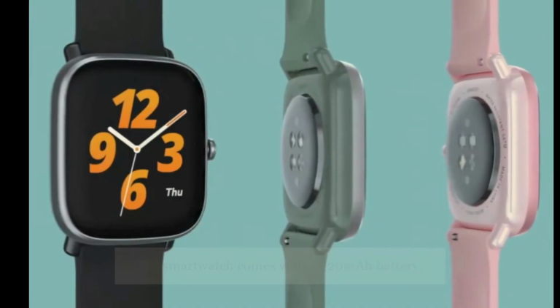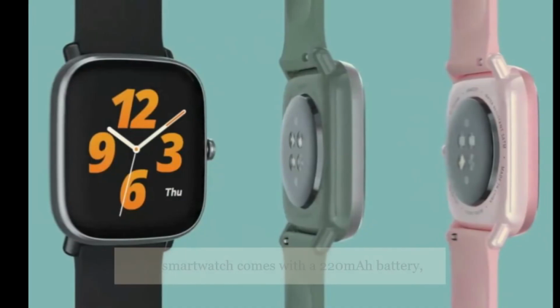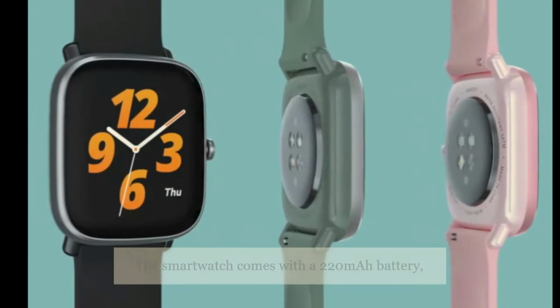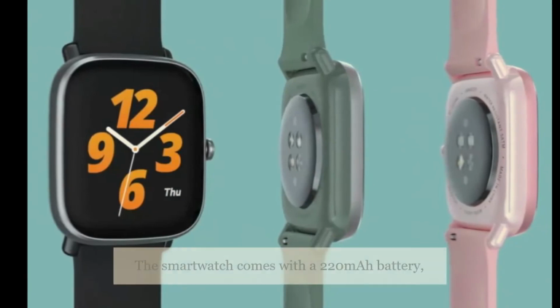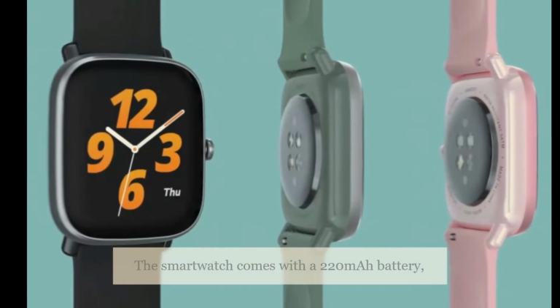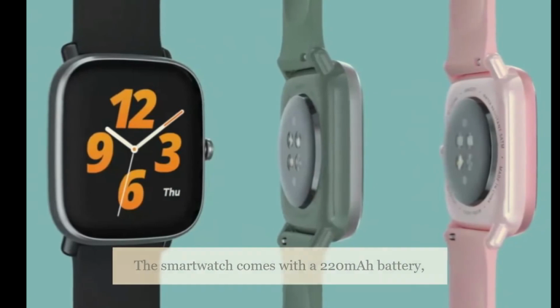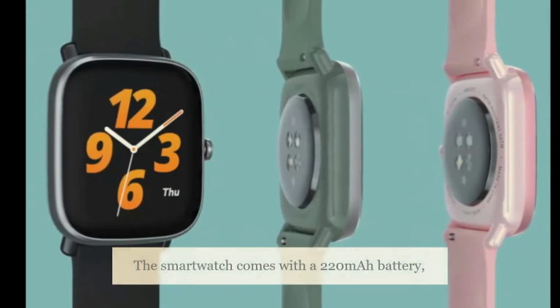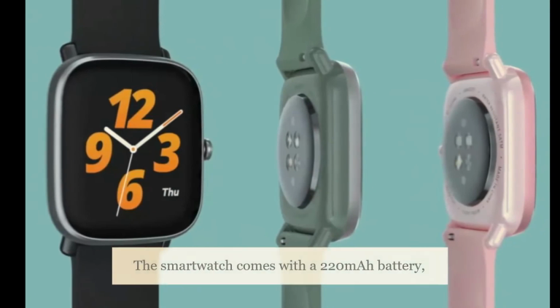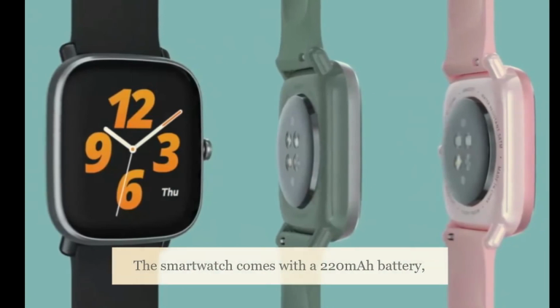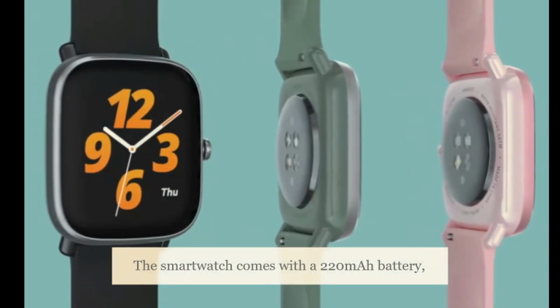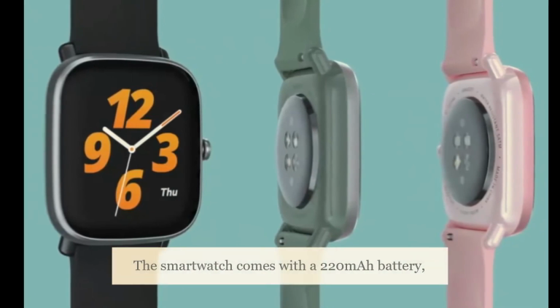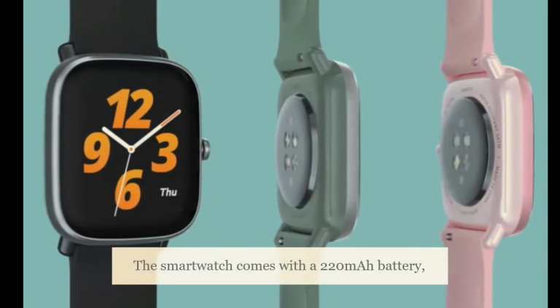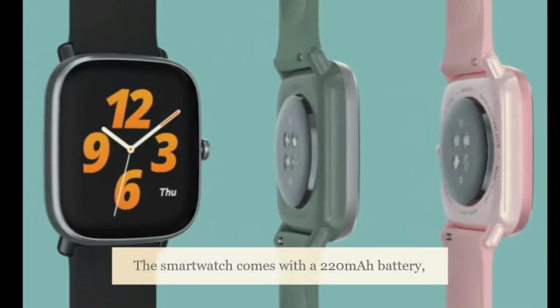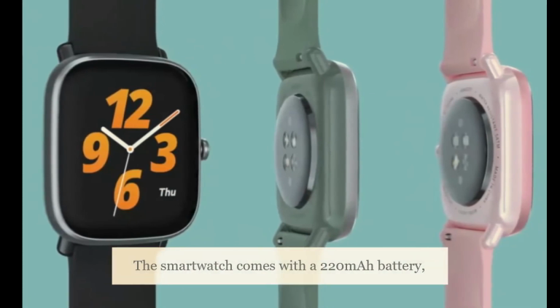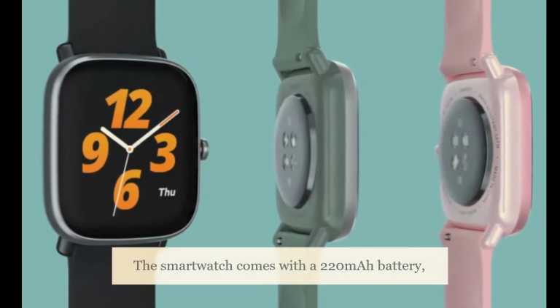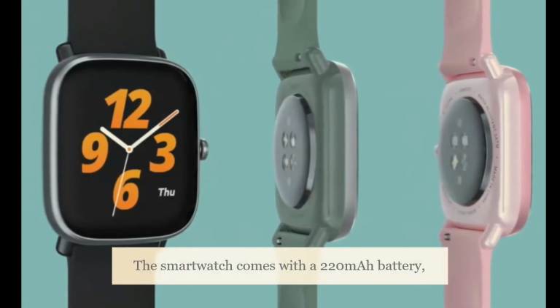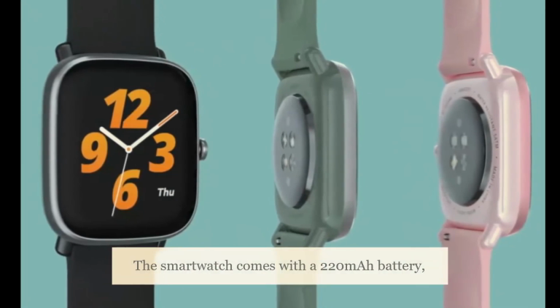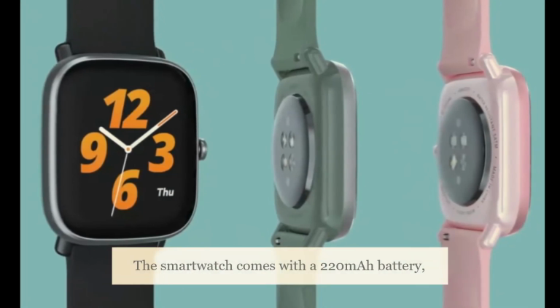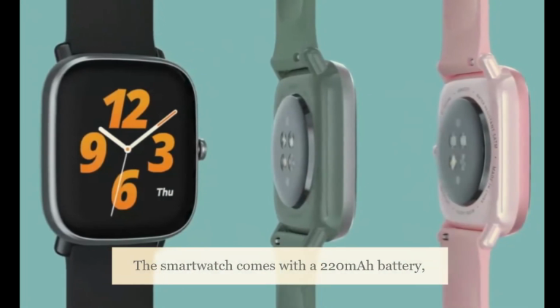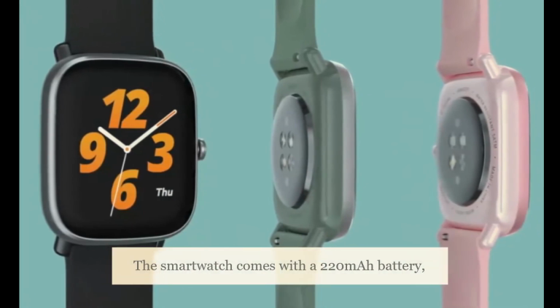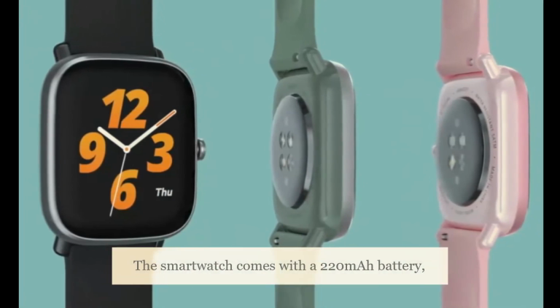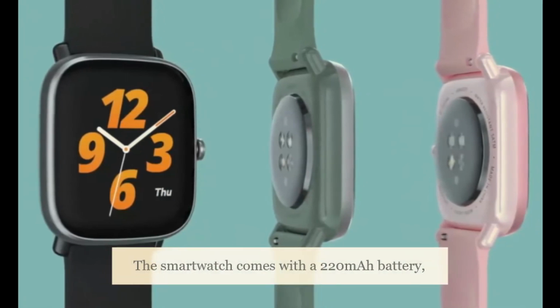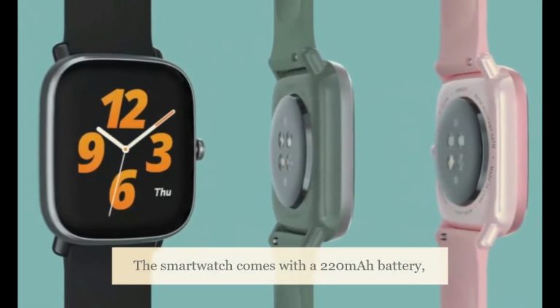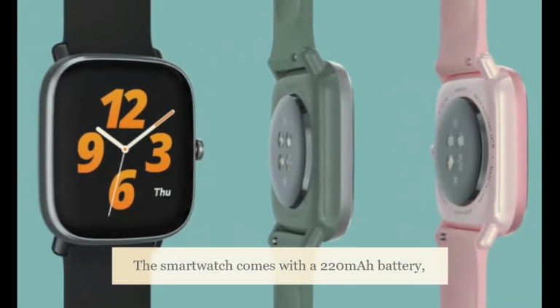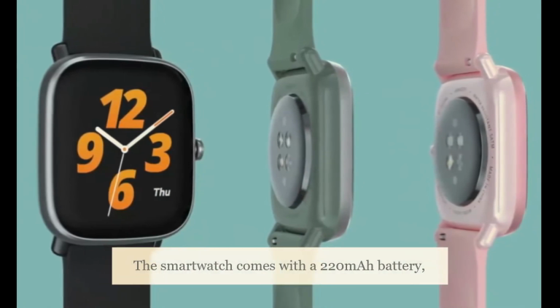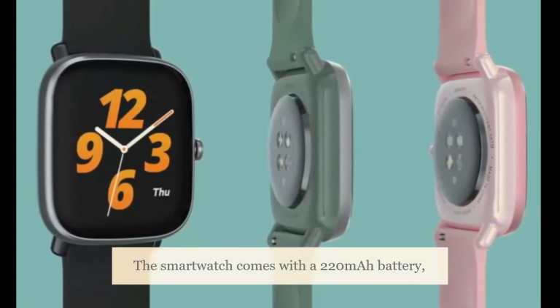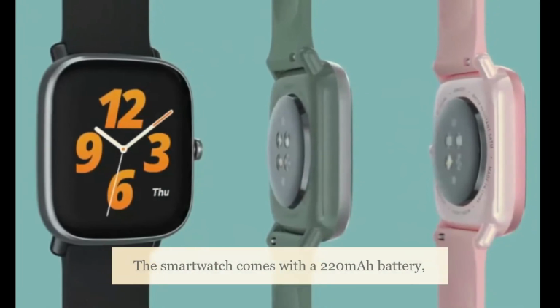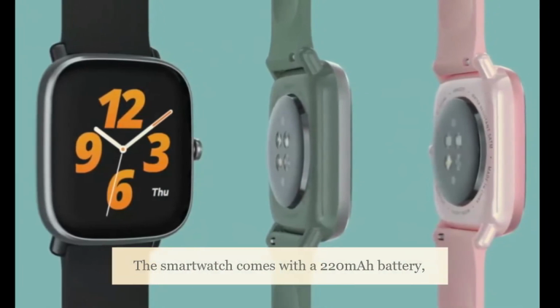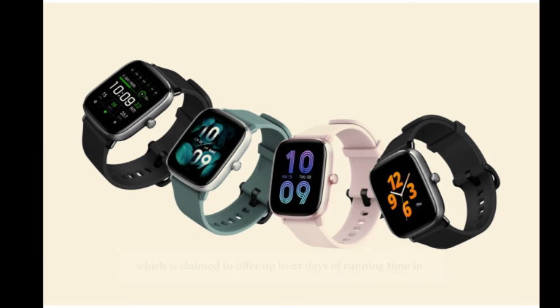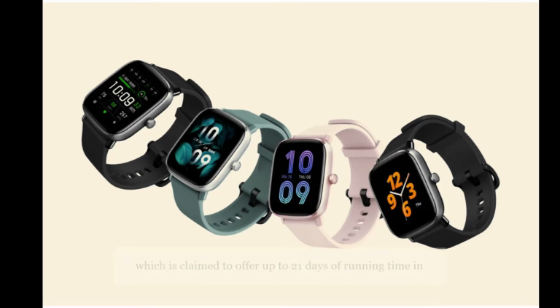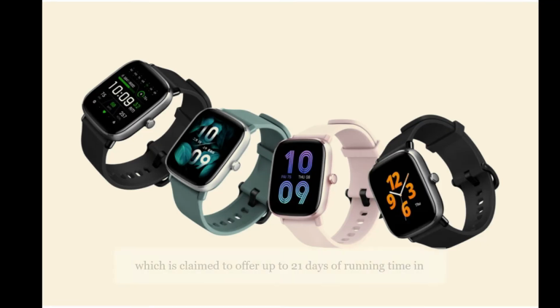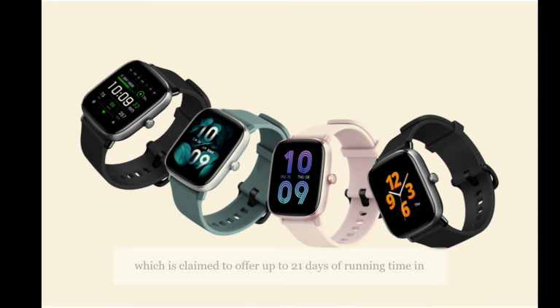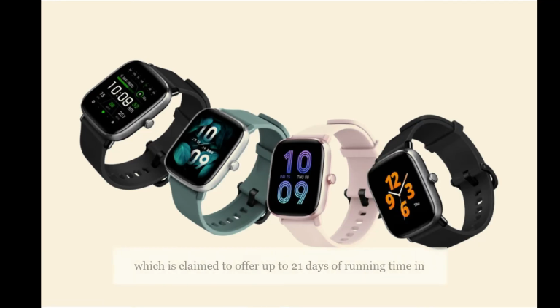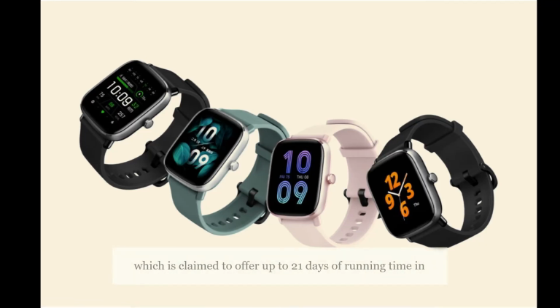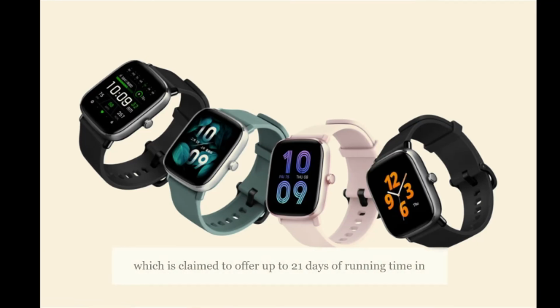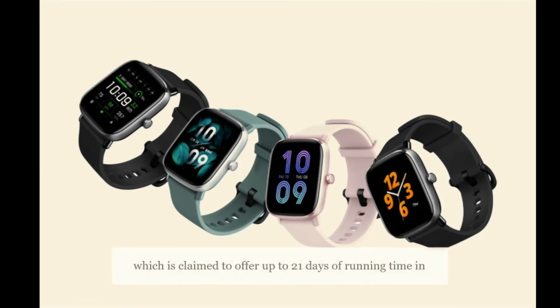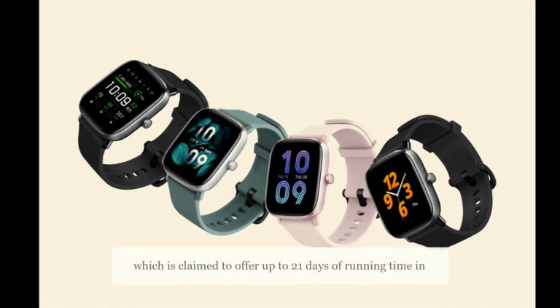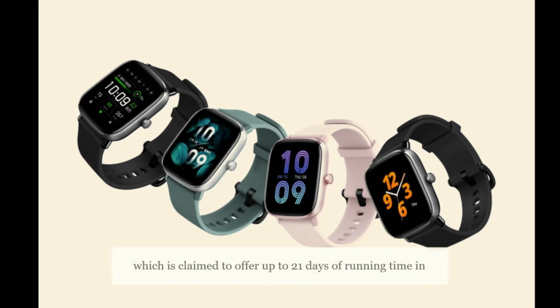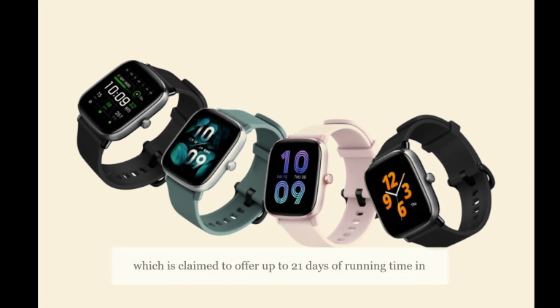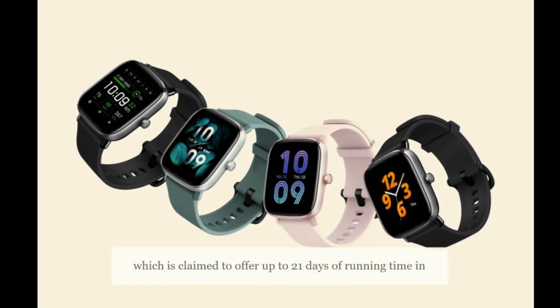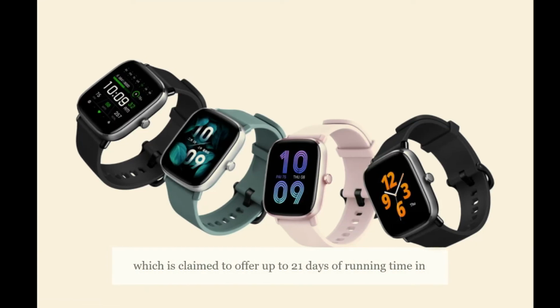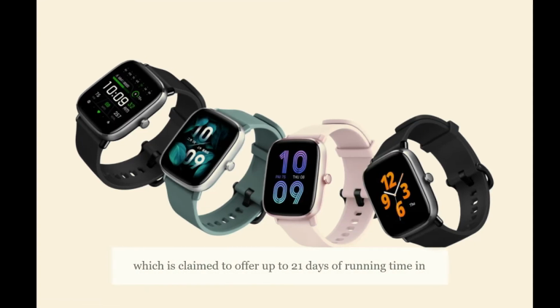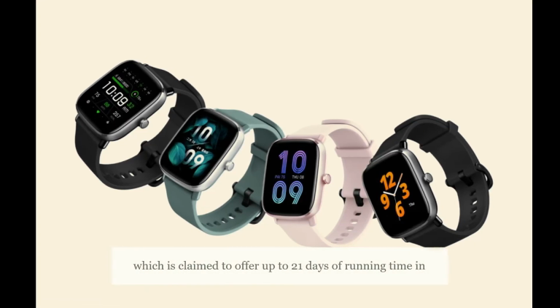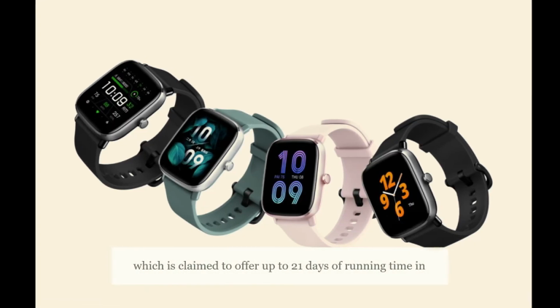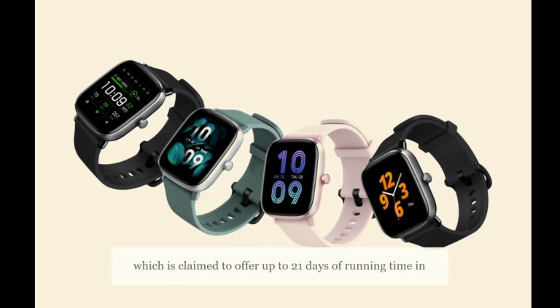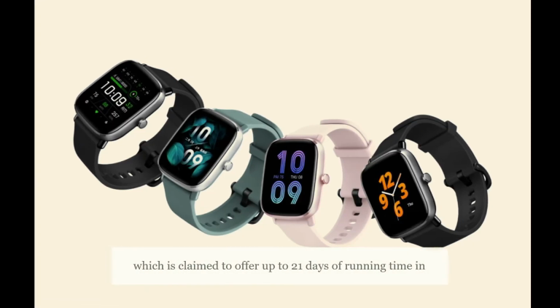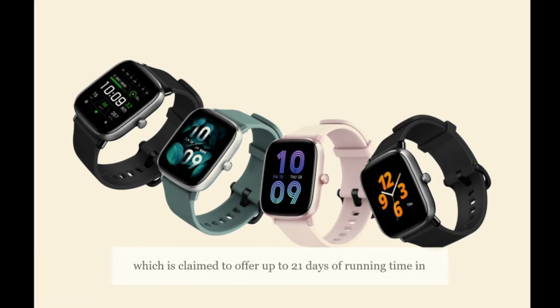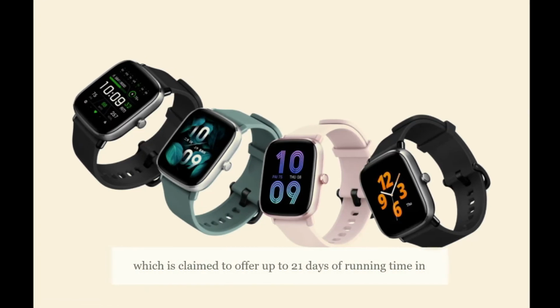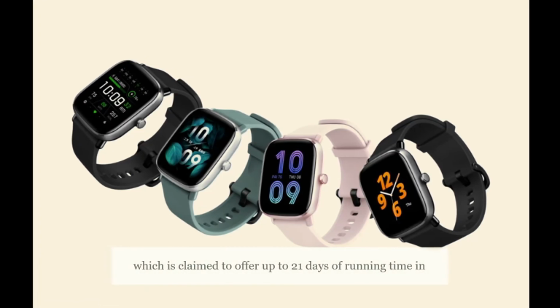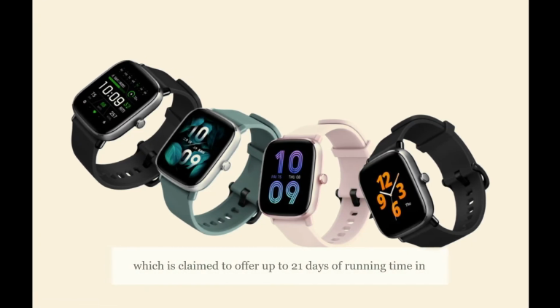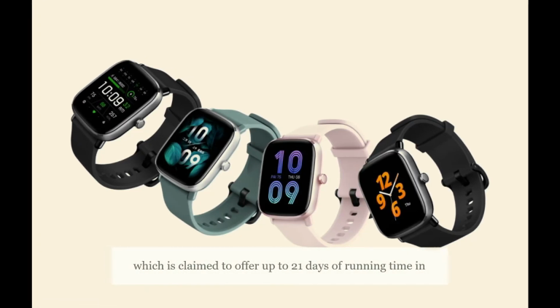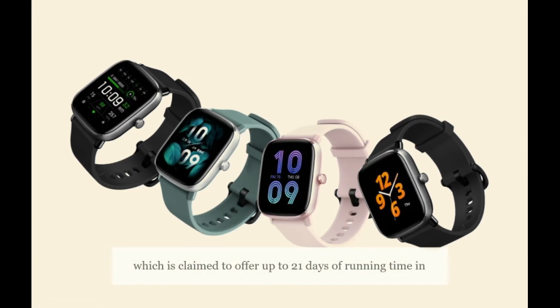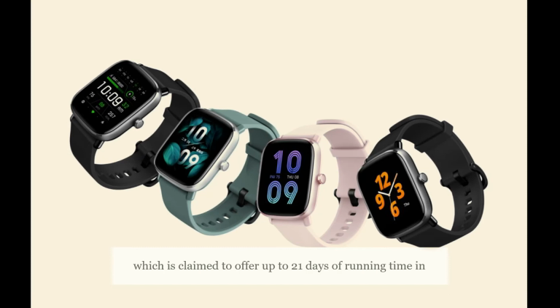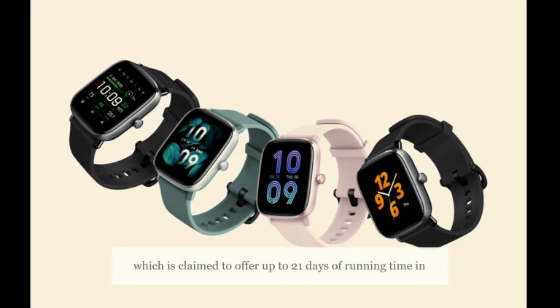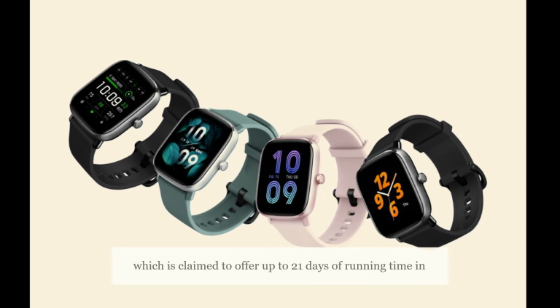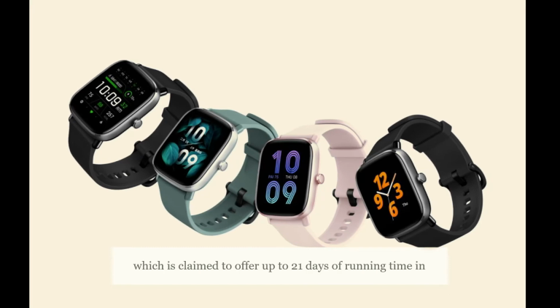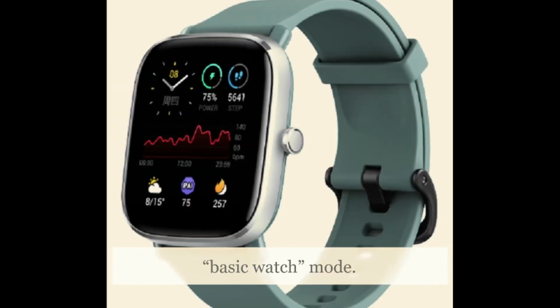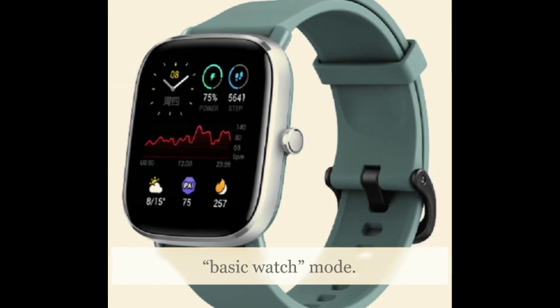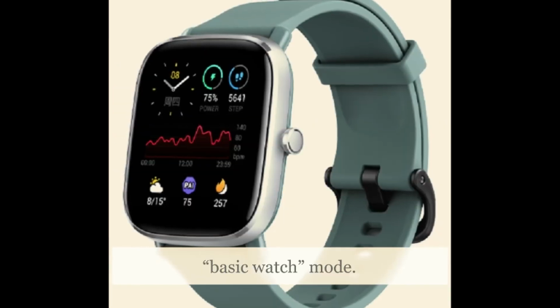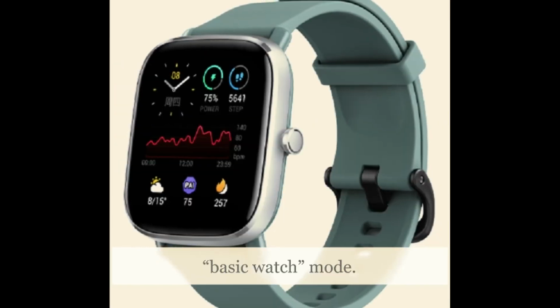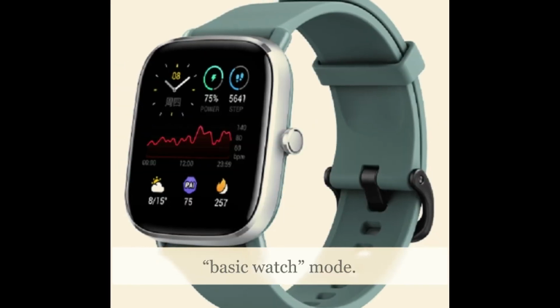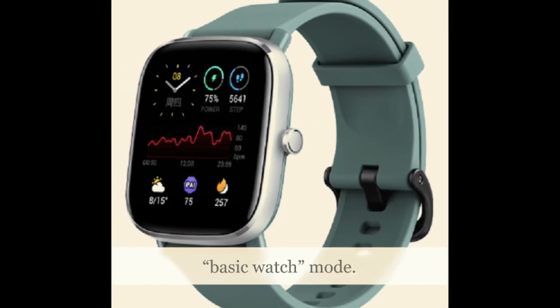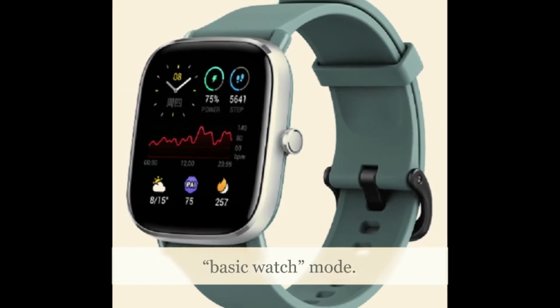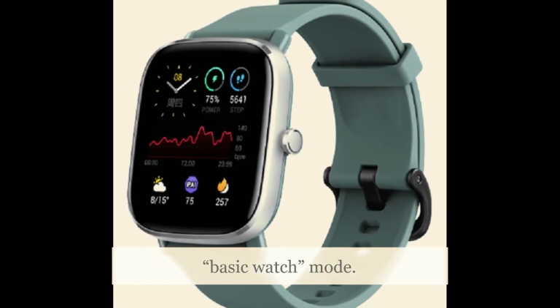The smartwatch comes with a 220mAh battery, which is claimed to offer up to 21 days of running time in basic watch mode.